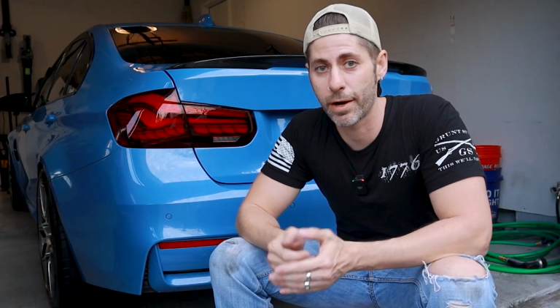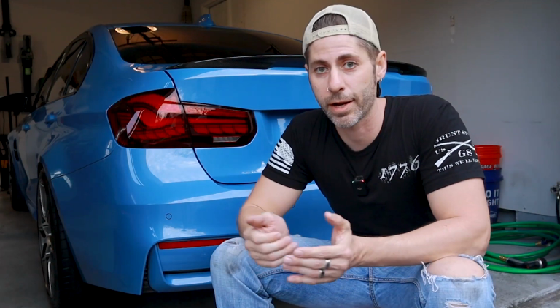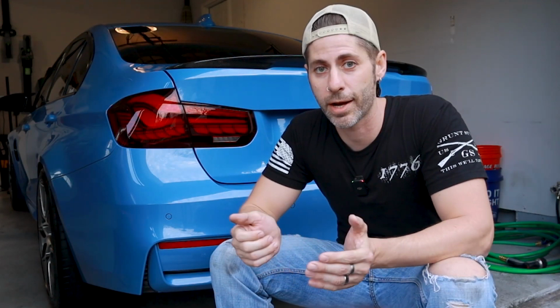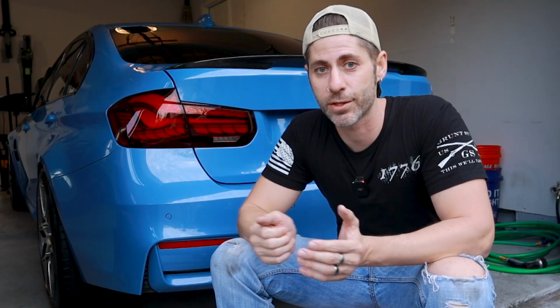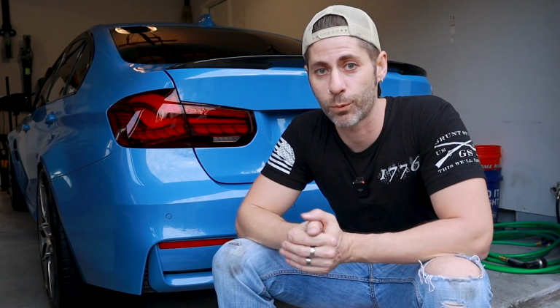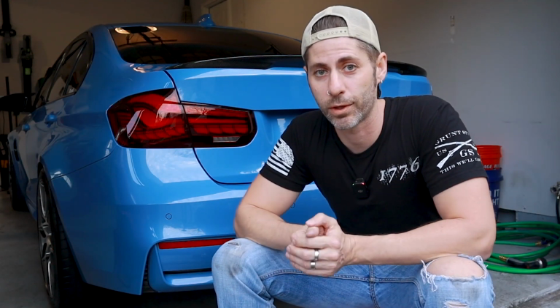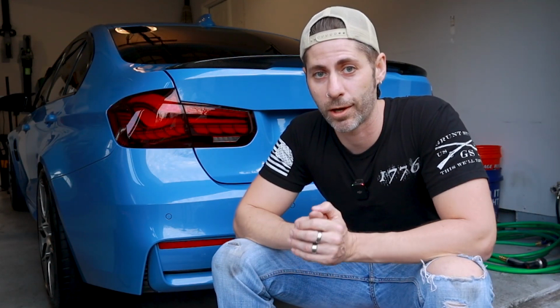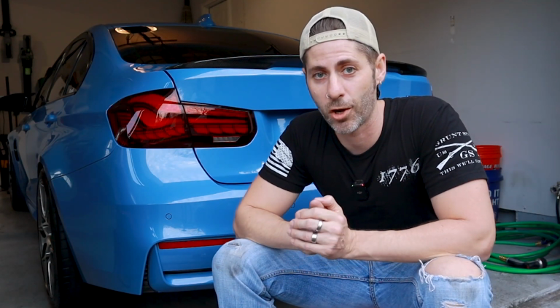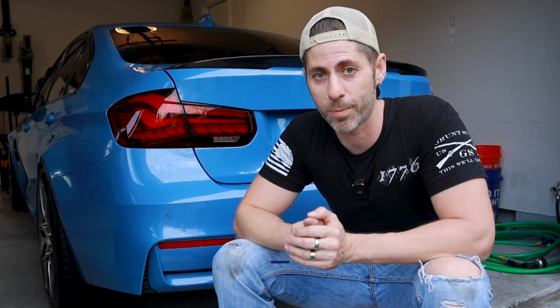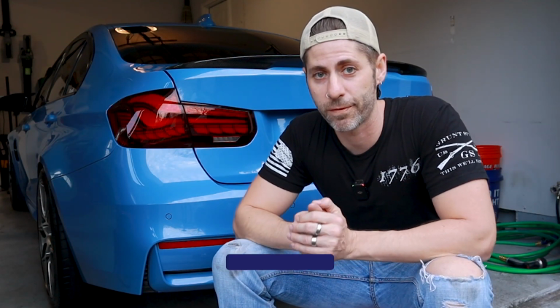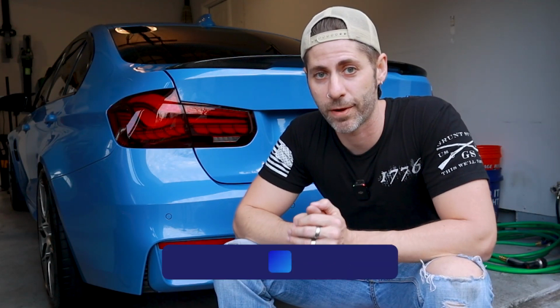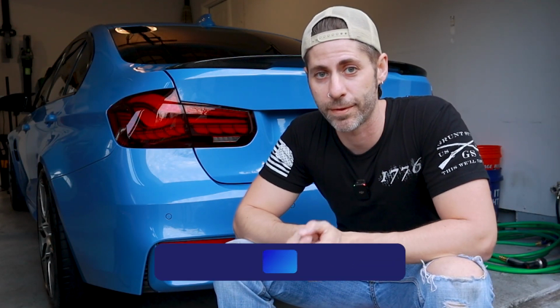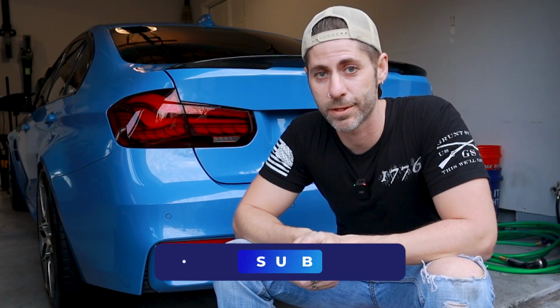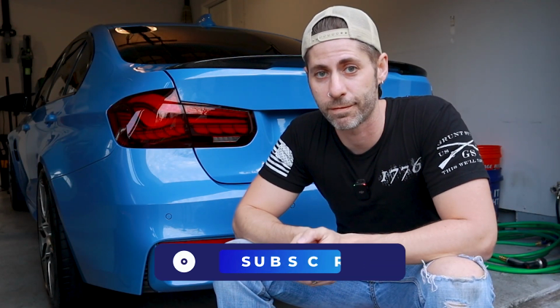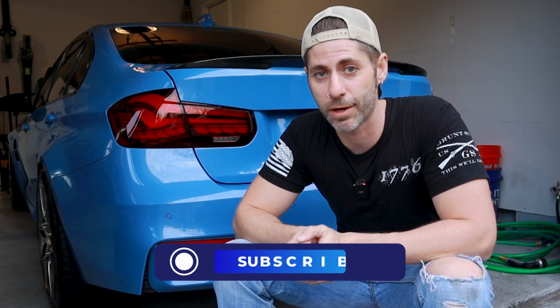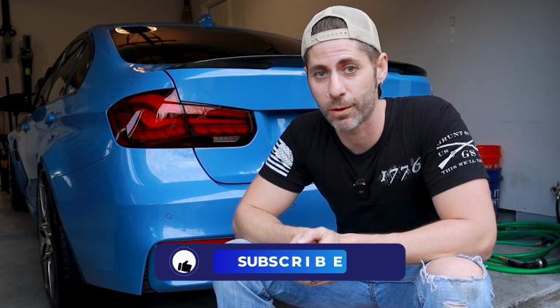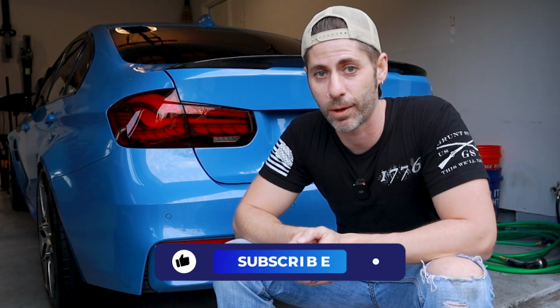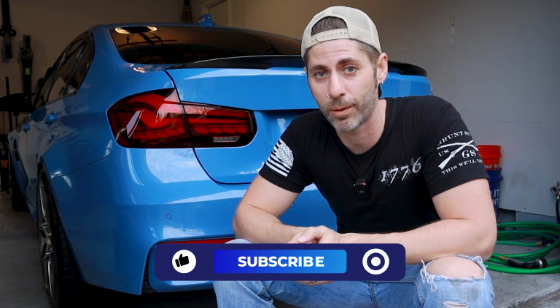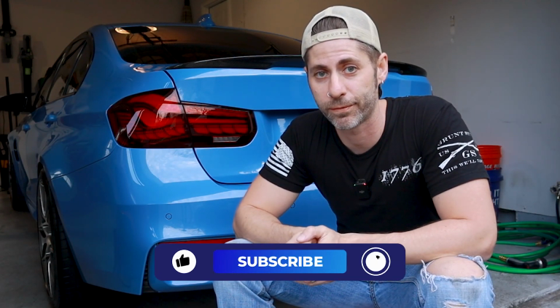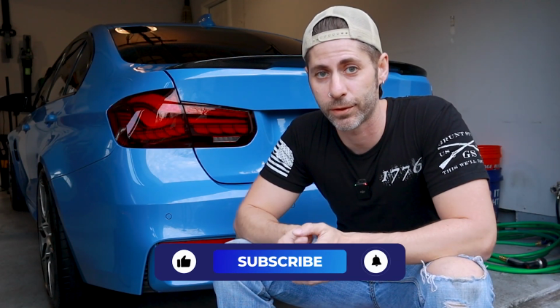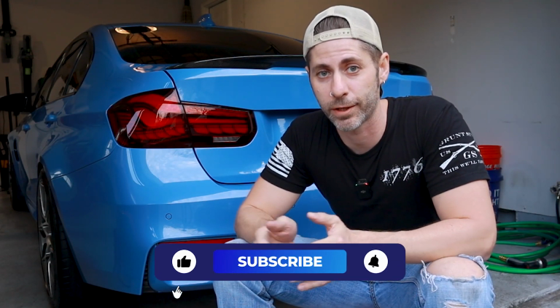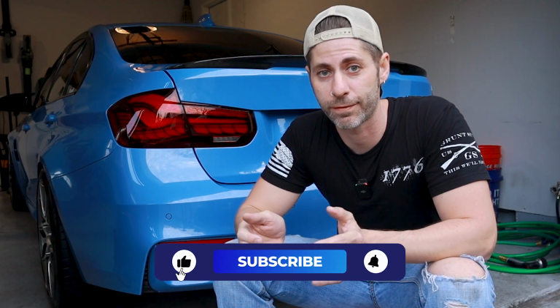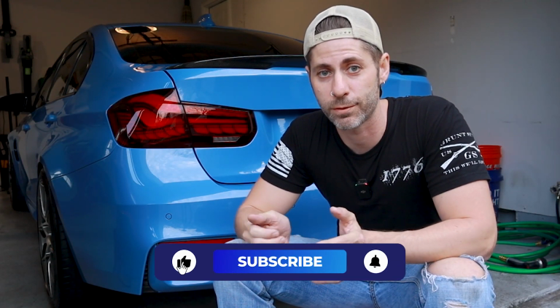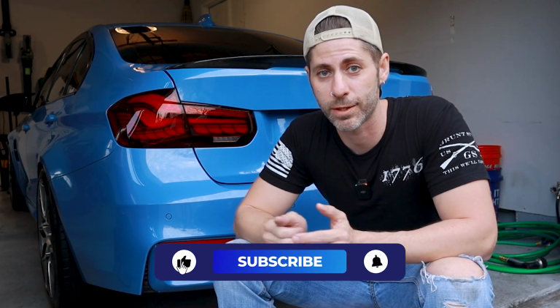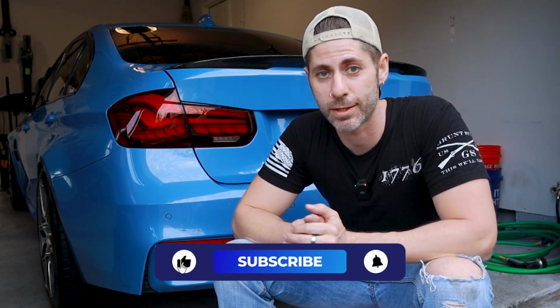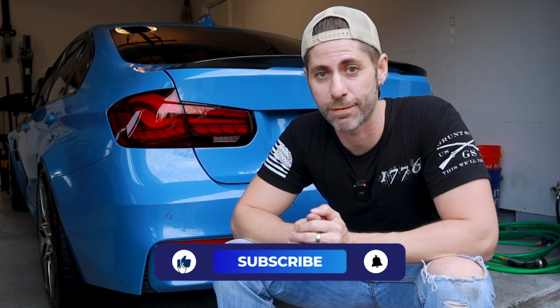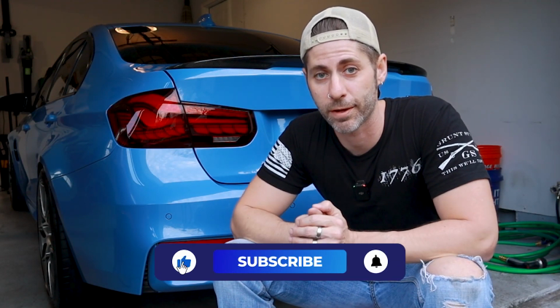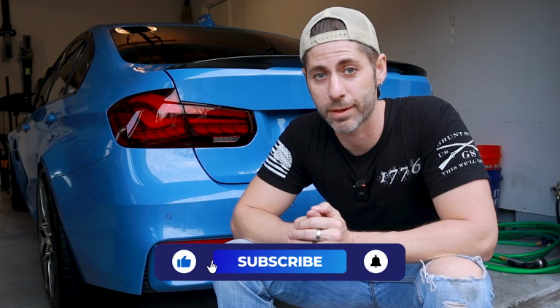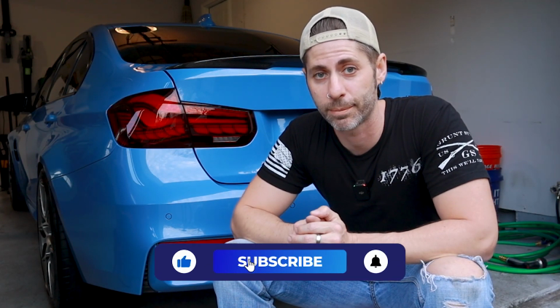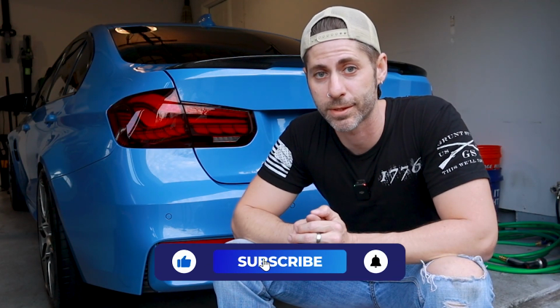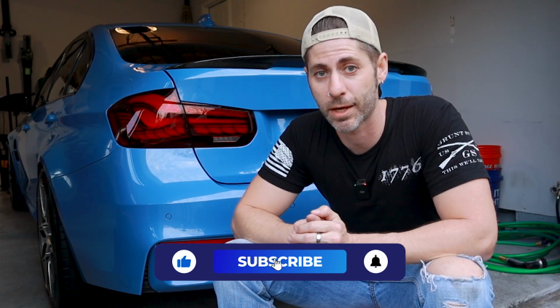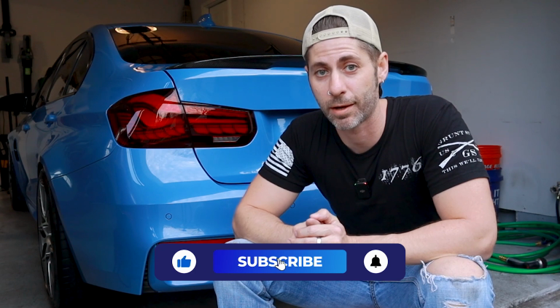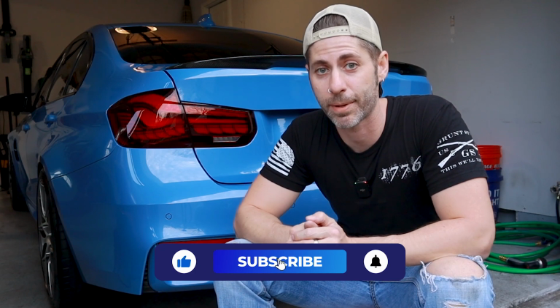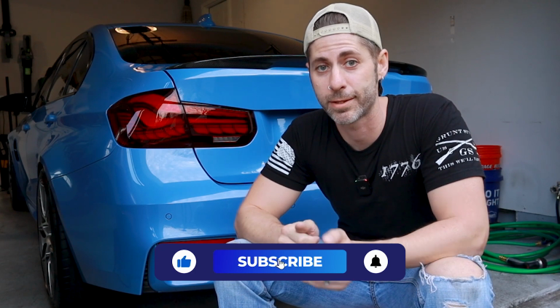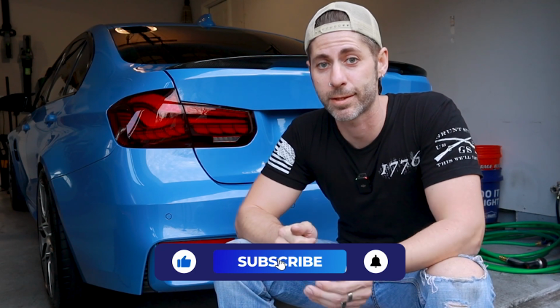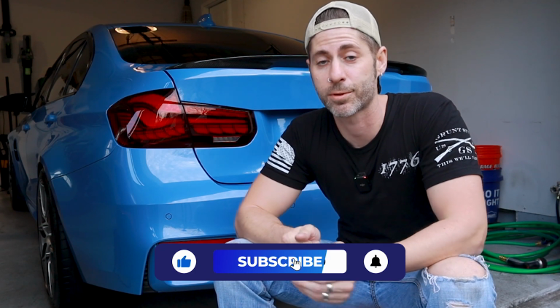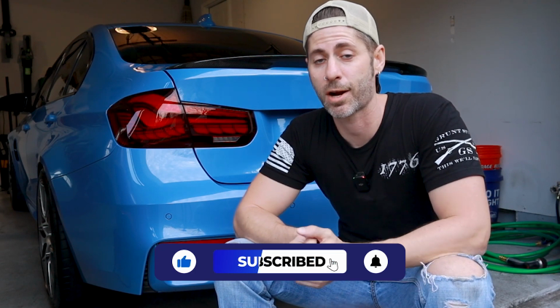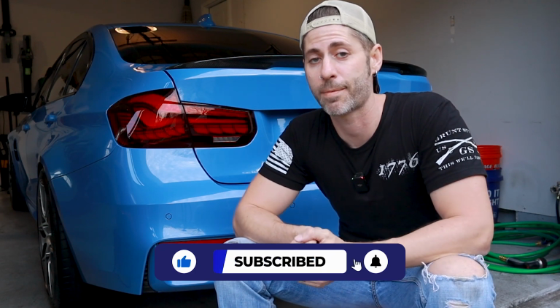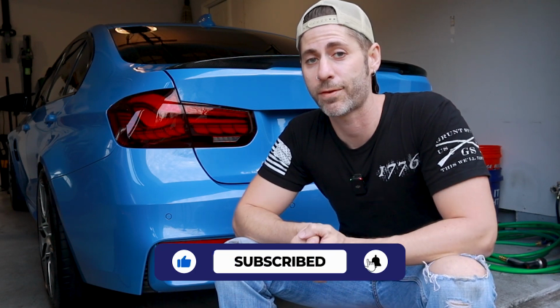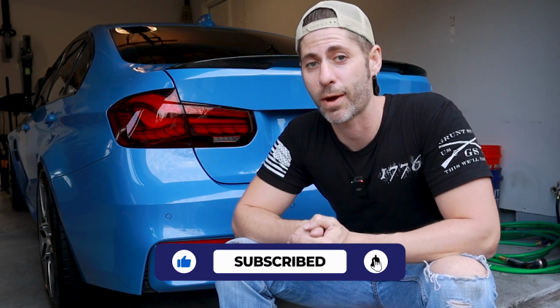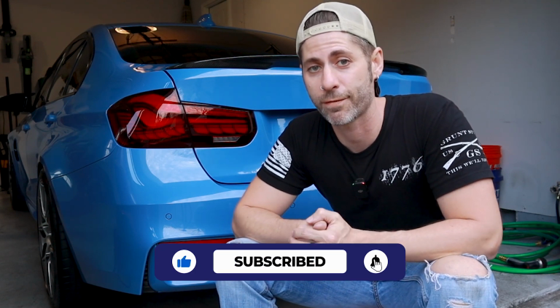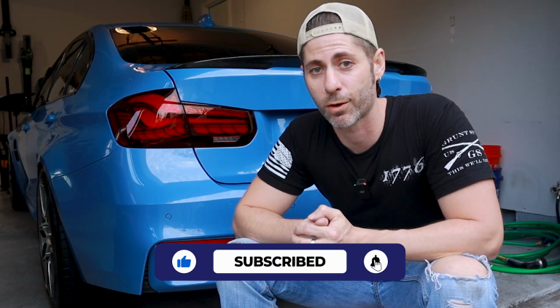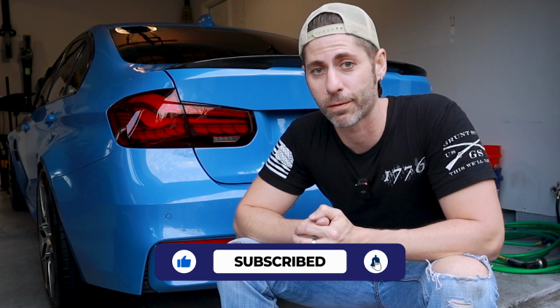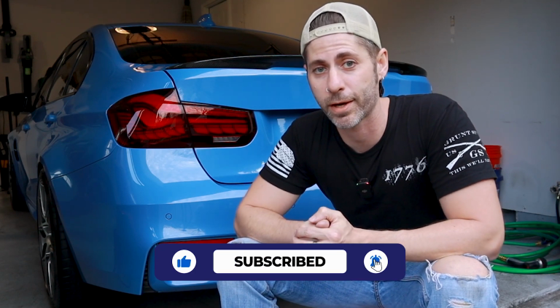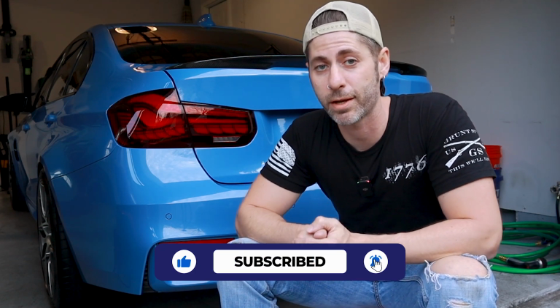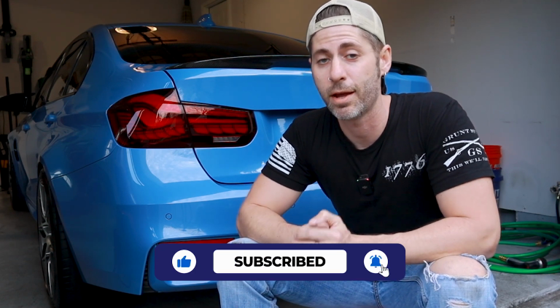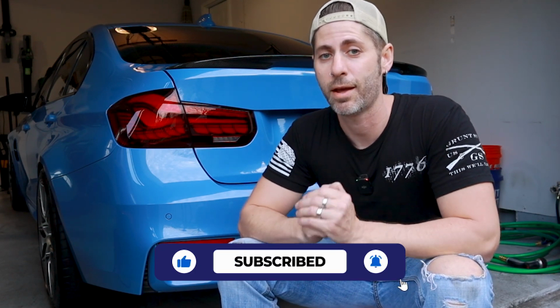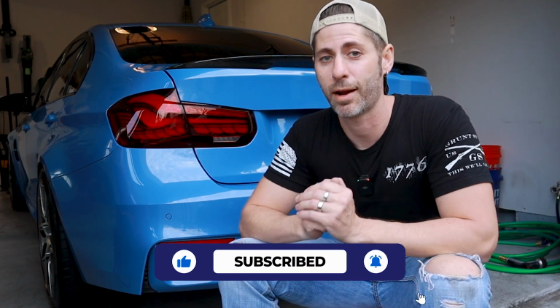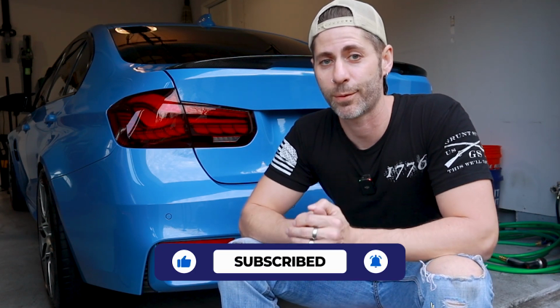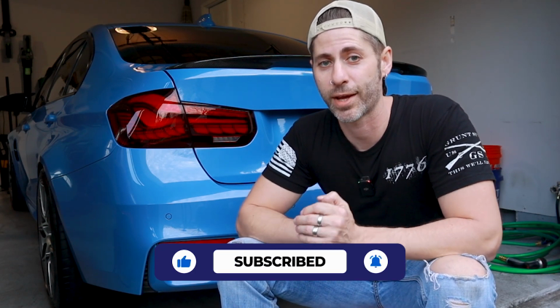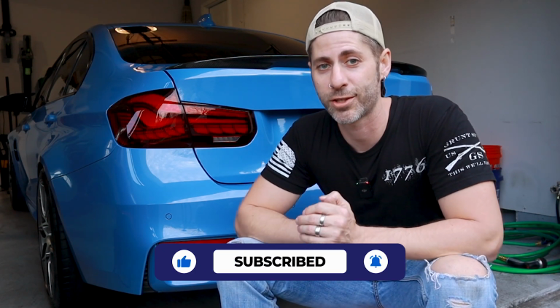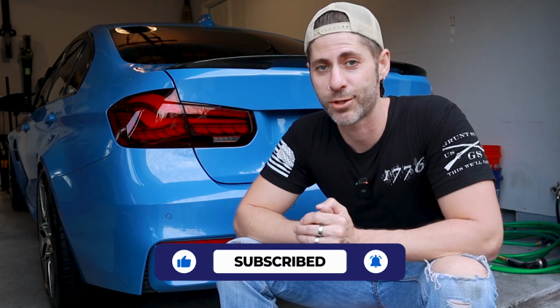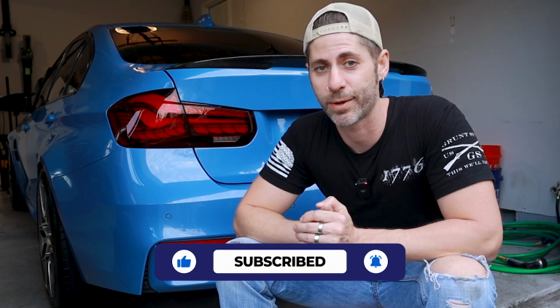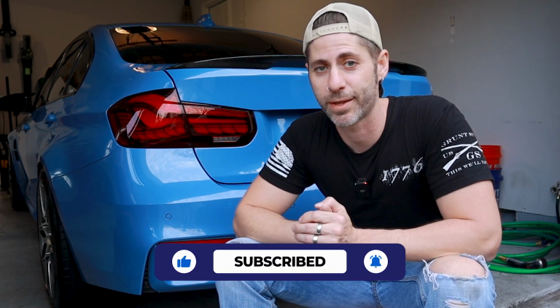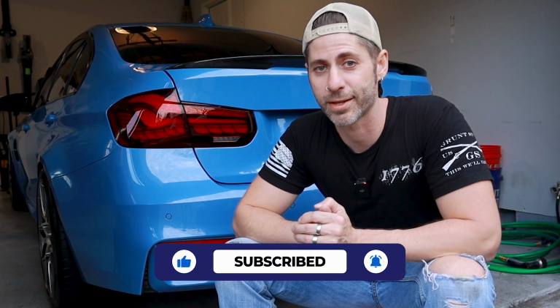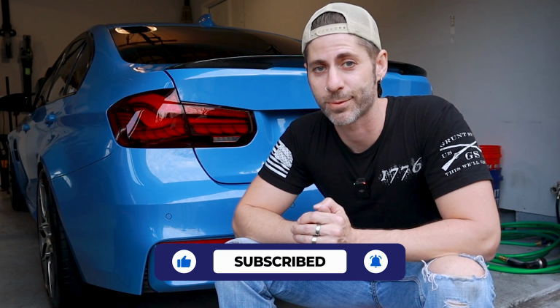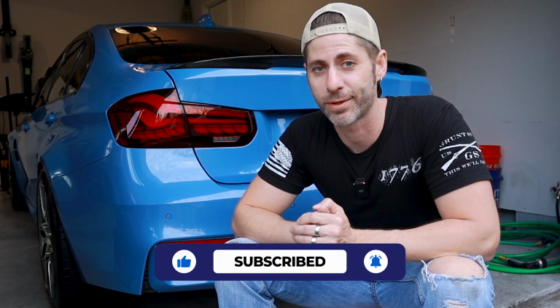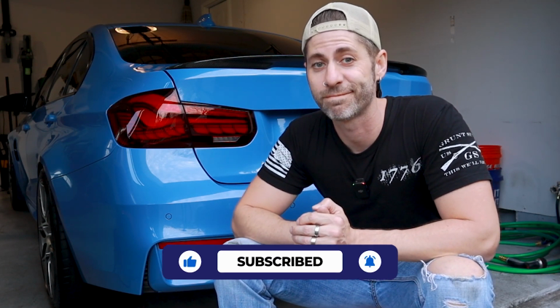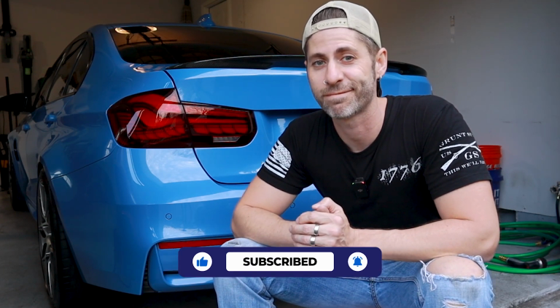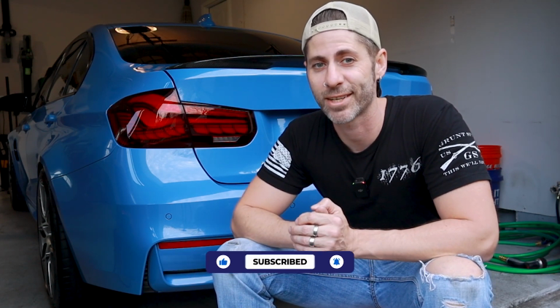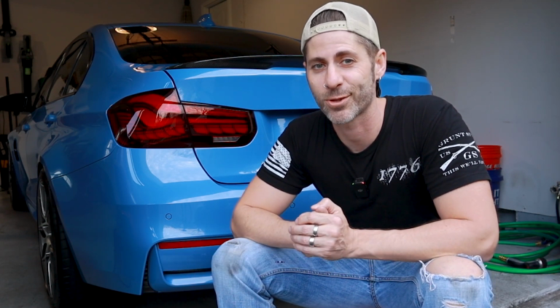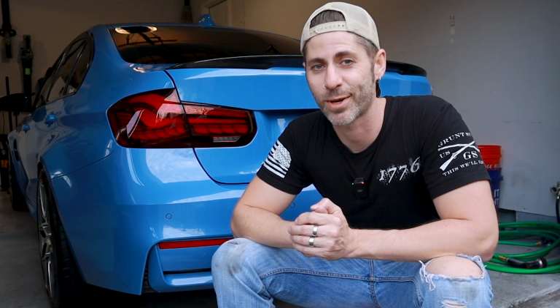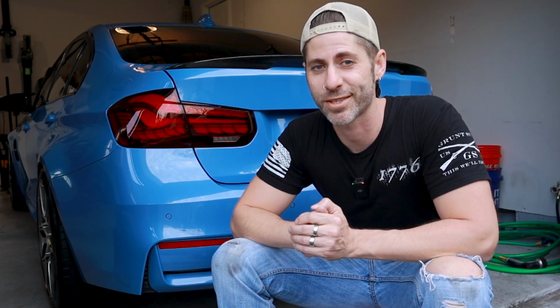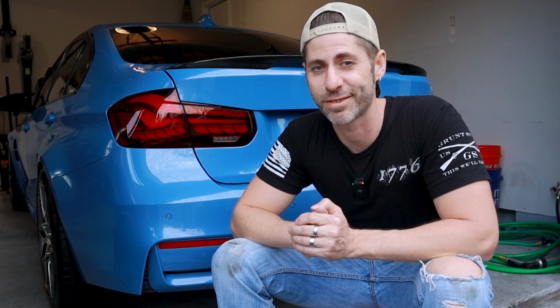Alright guys, I hope you found this video helpful. If you did, give it a thumbs up and subscribe if you haven't already, and I will catch you in the next one. Thanks for watching.